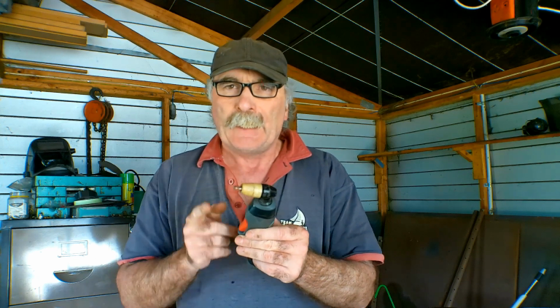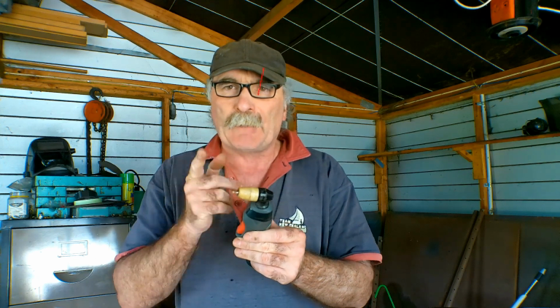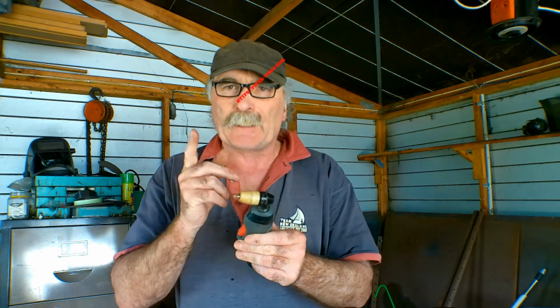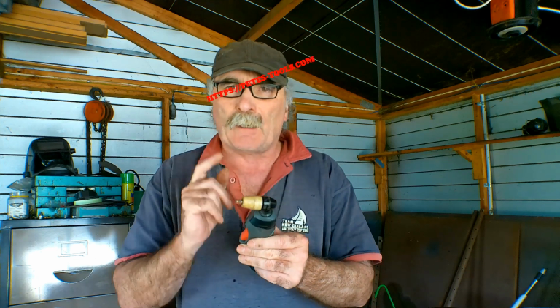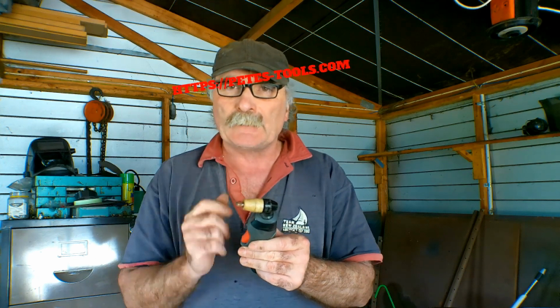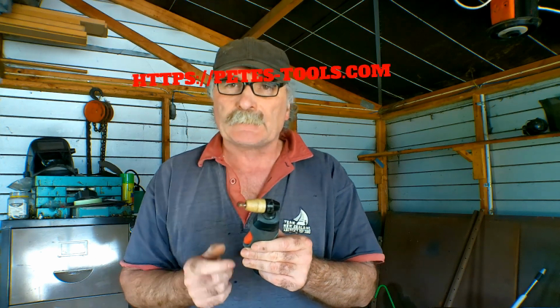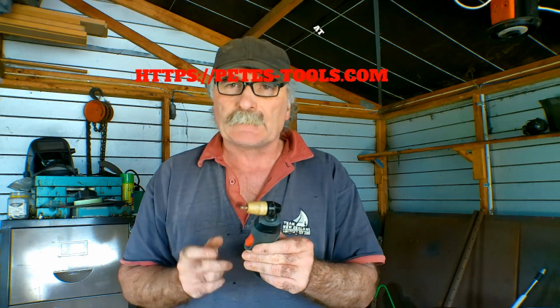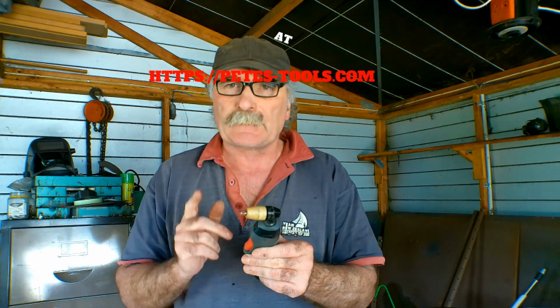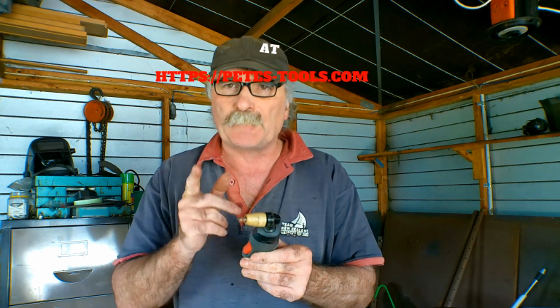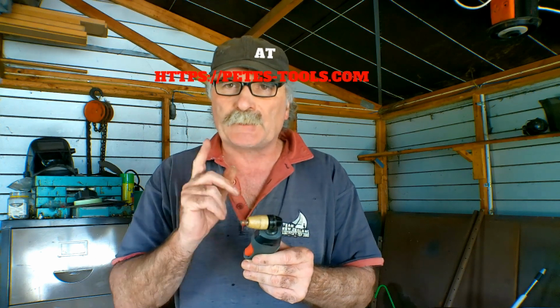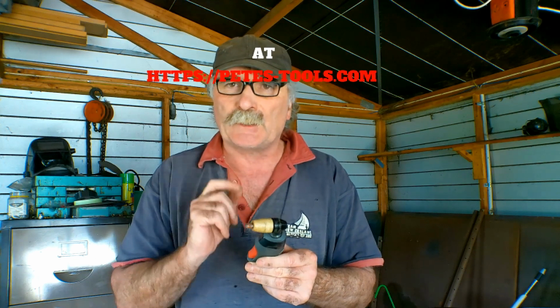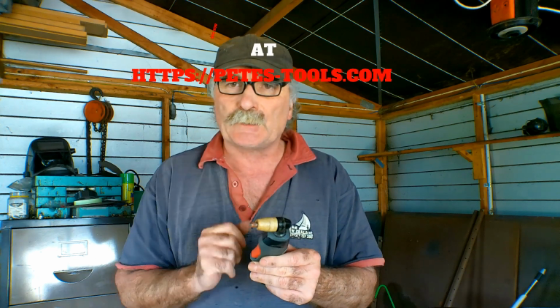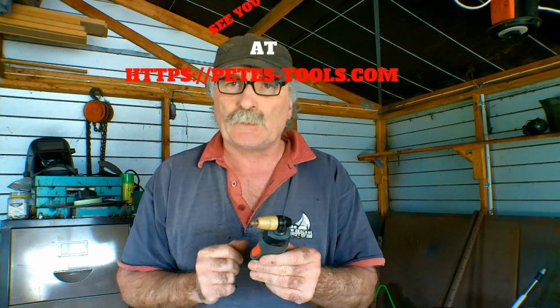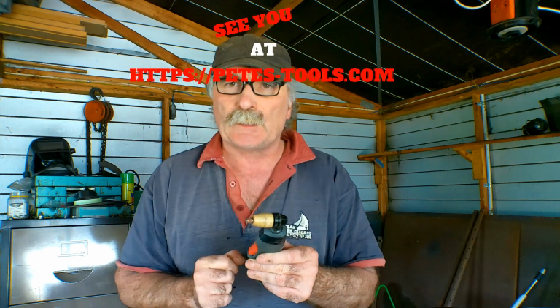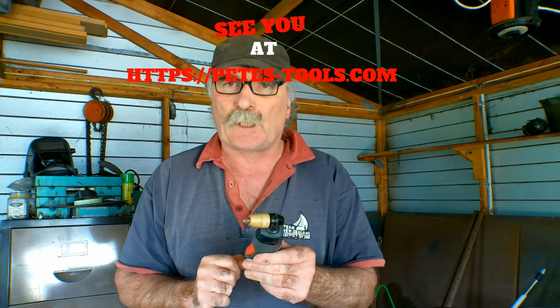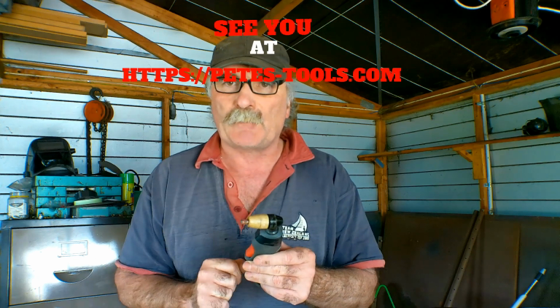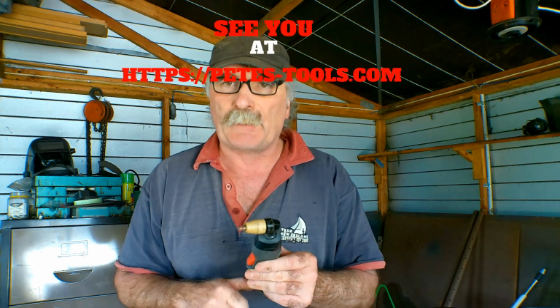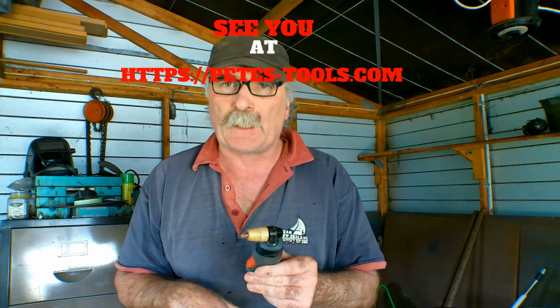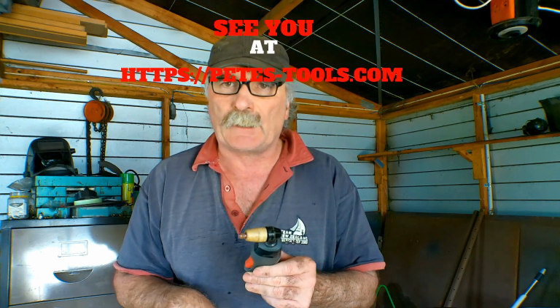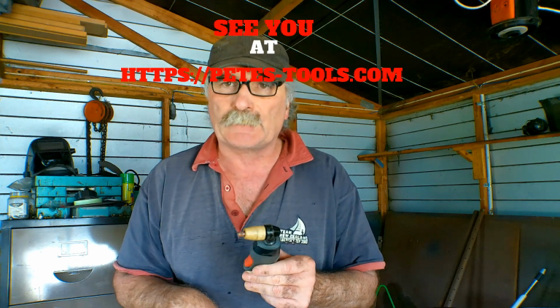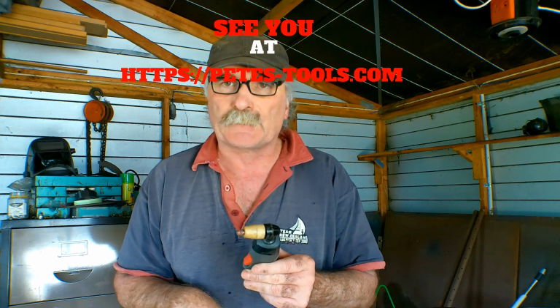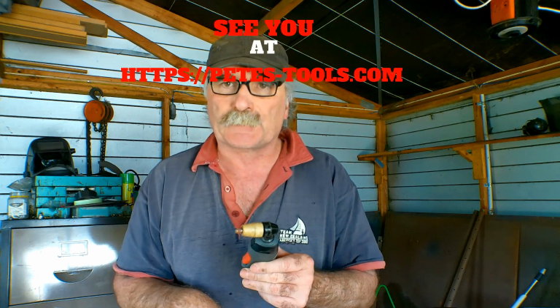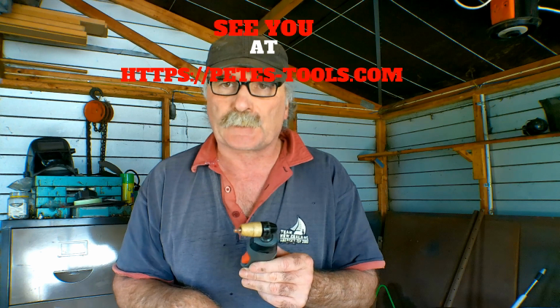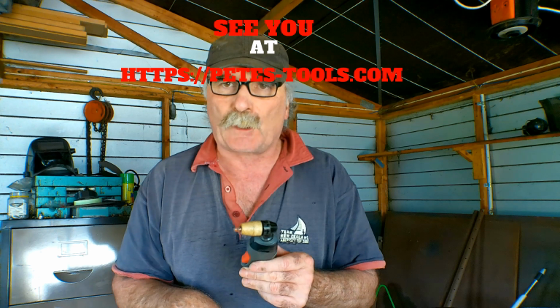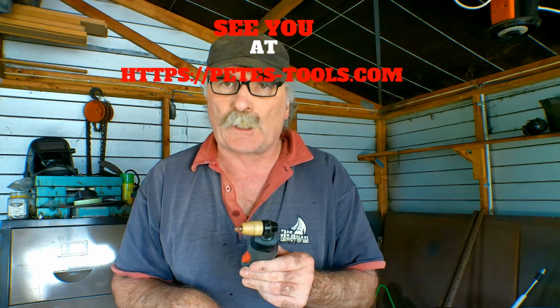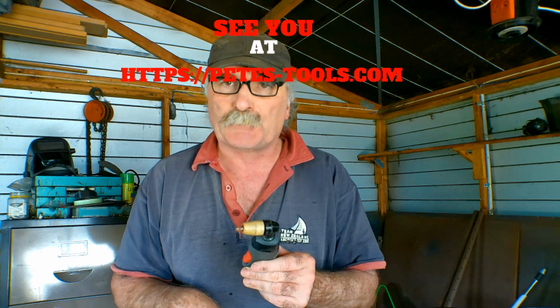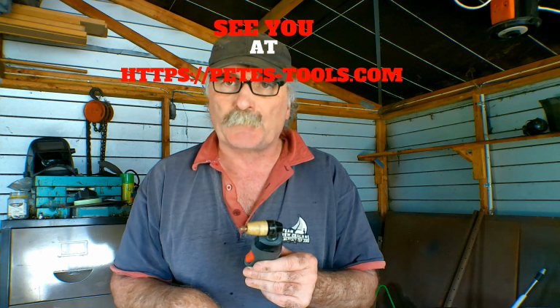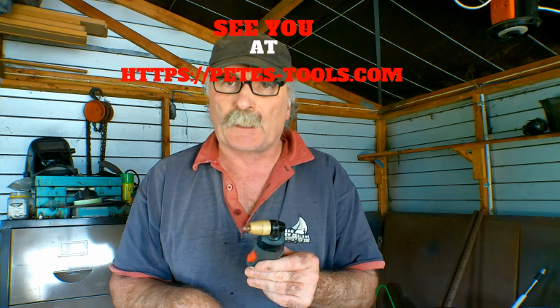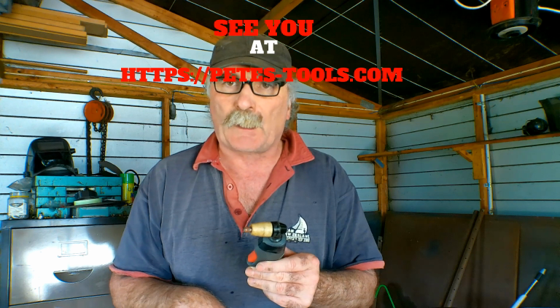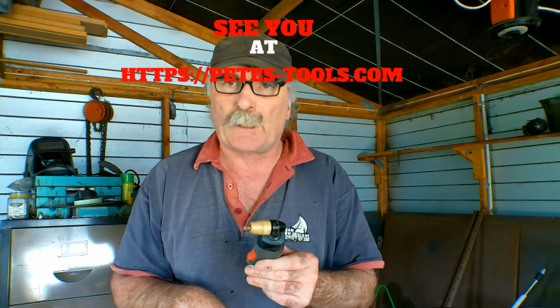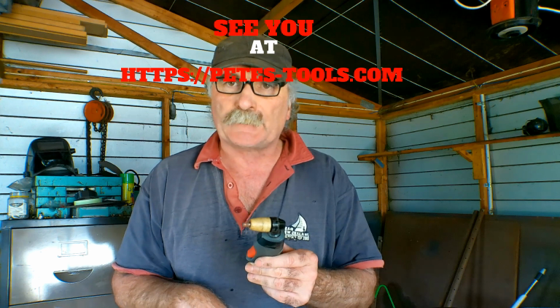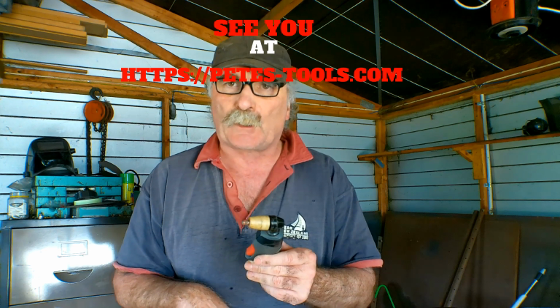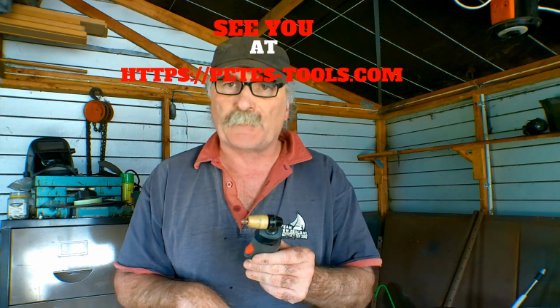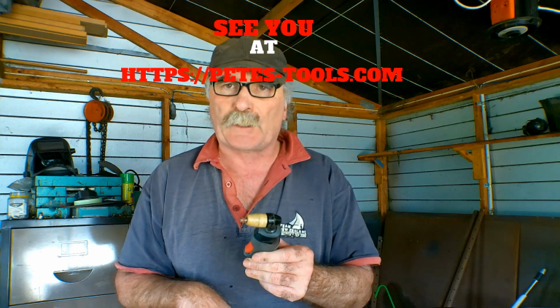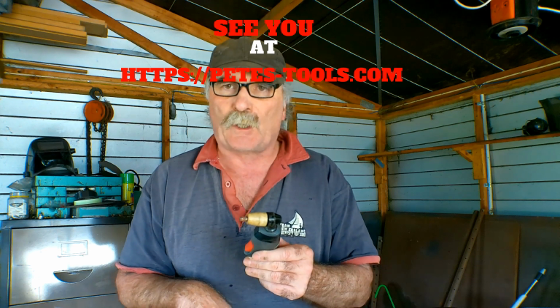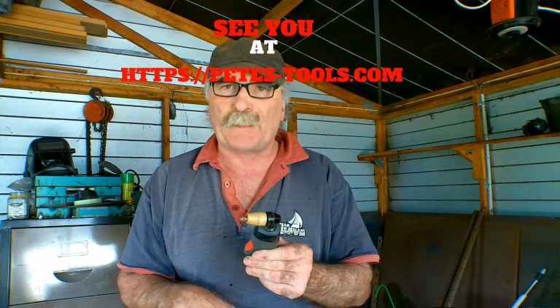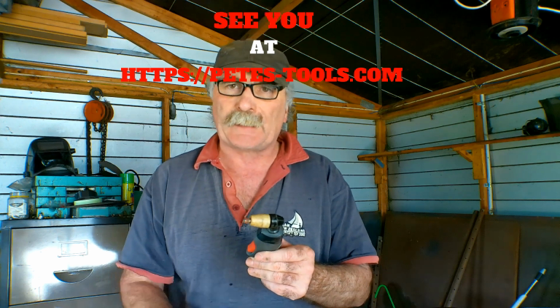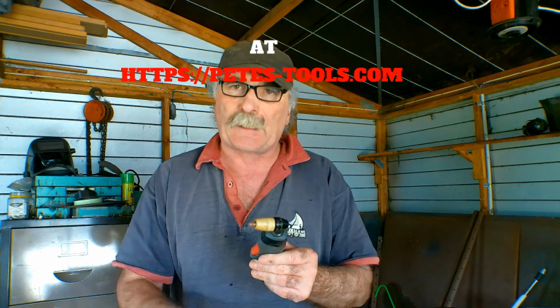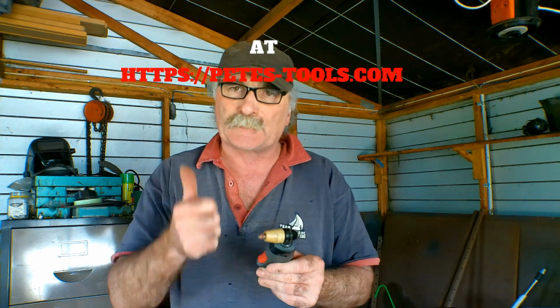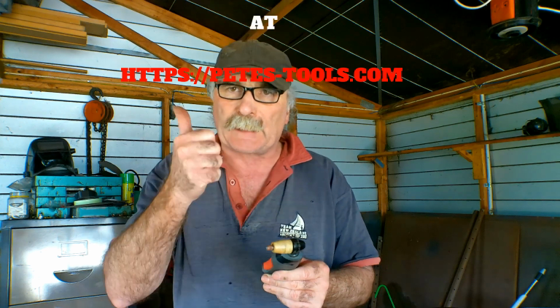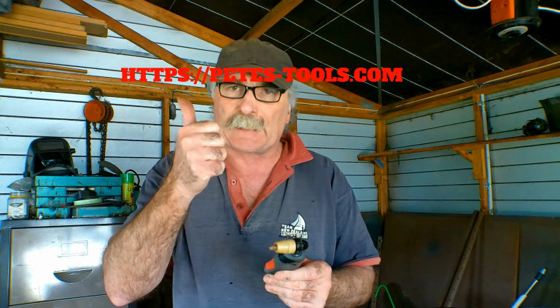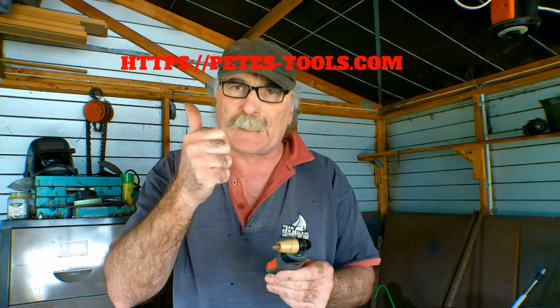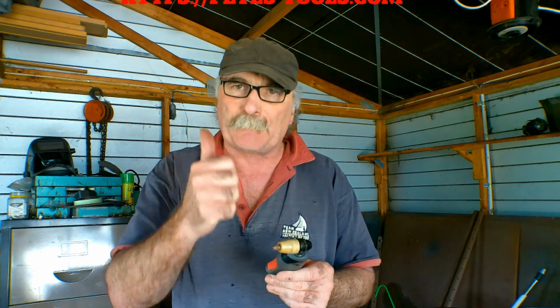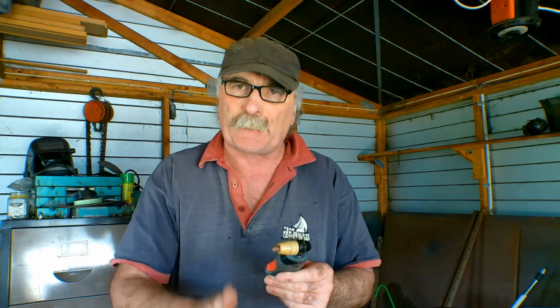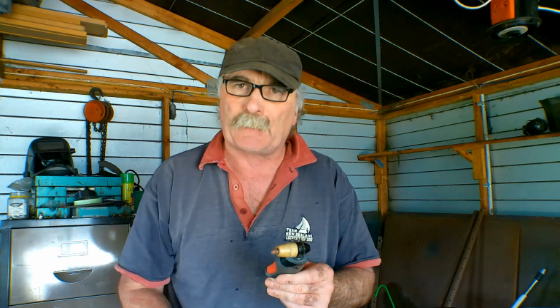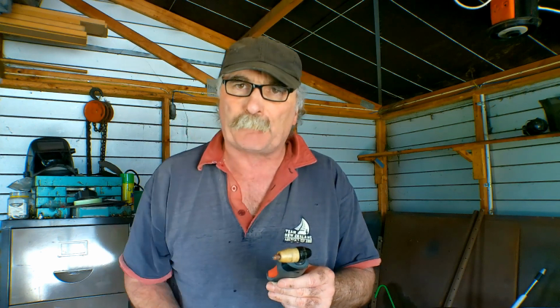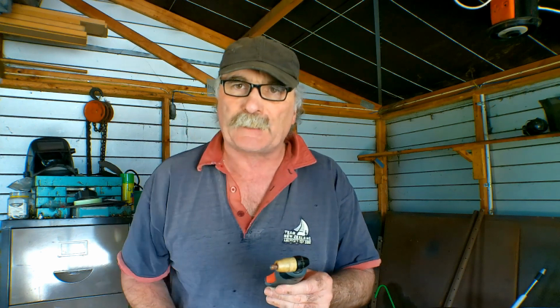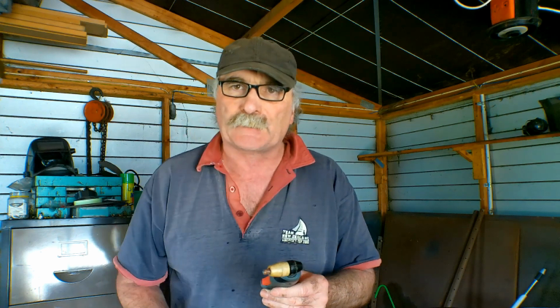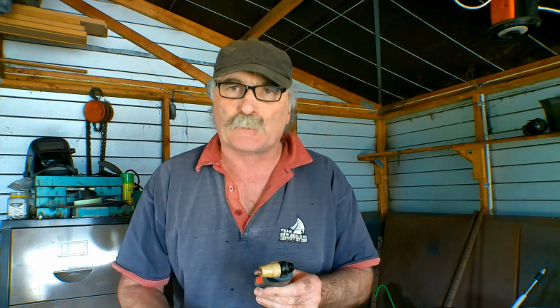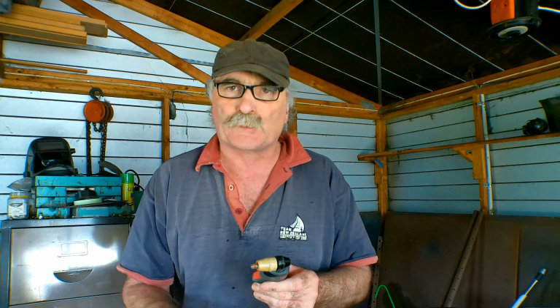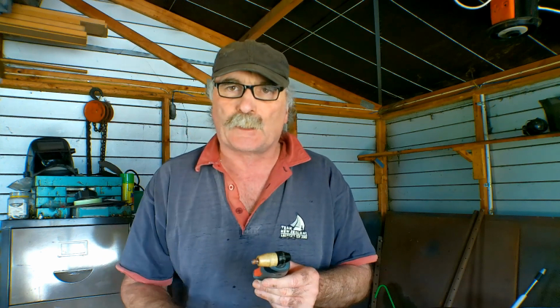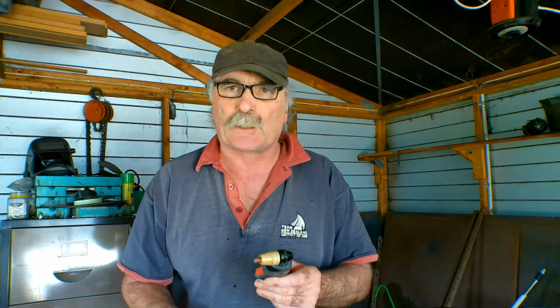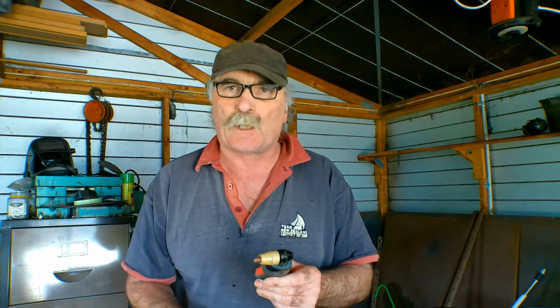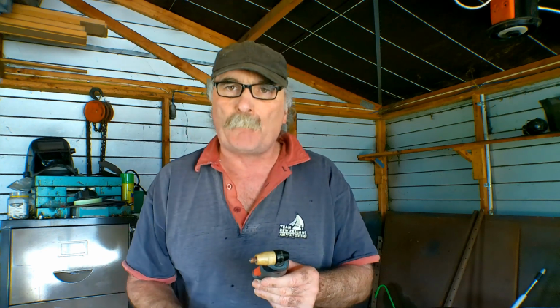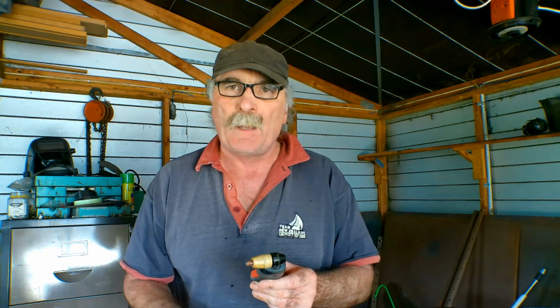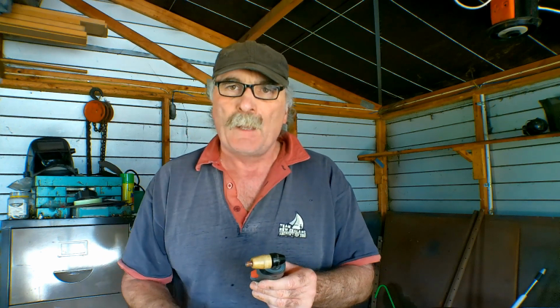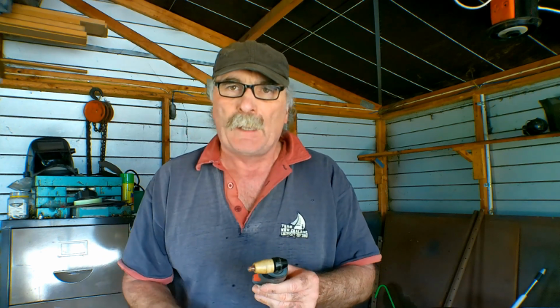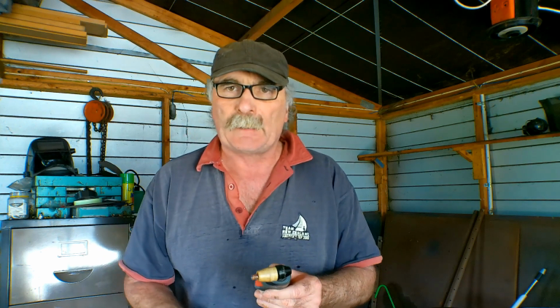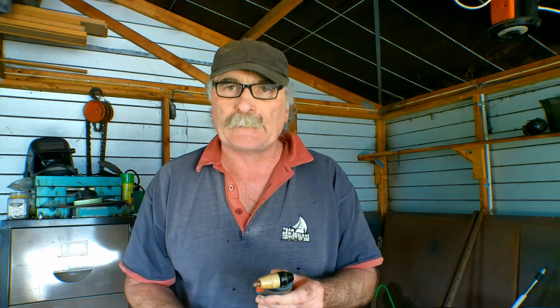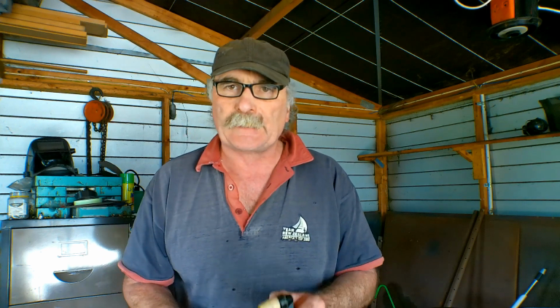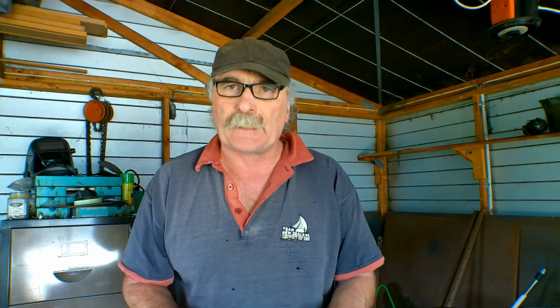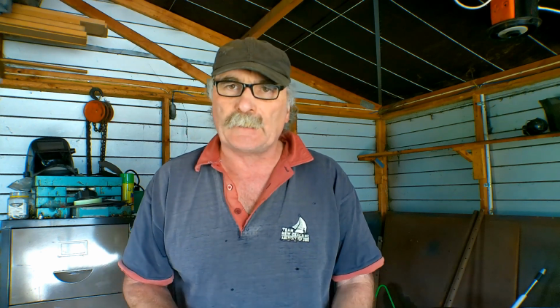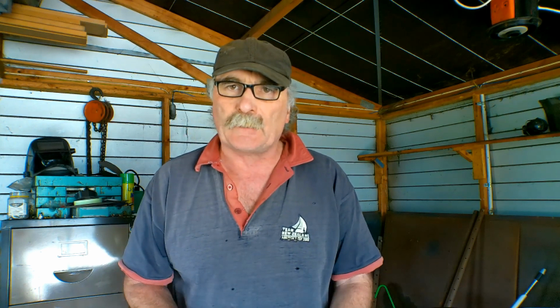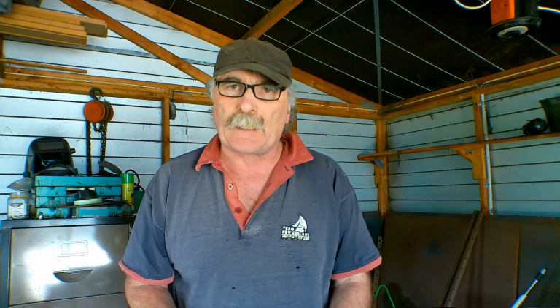Anyway guys, same as usual — if you like my videos, subscribe, drop me a like, drop me a comment. Come say g'day Pete at Peachtools.com. And let's get into it, eh?